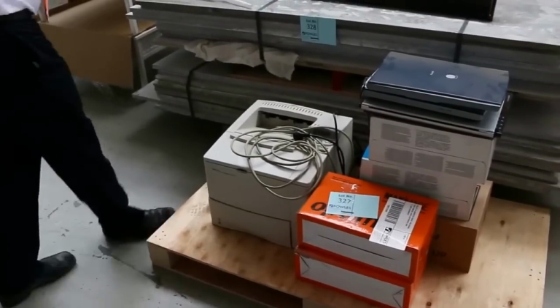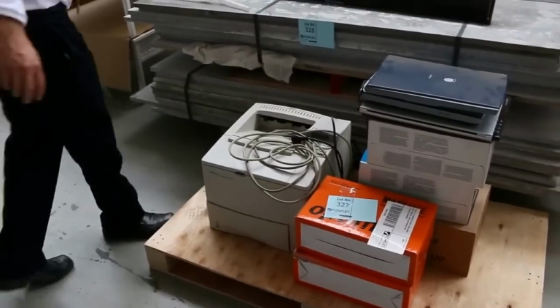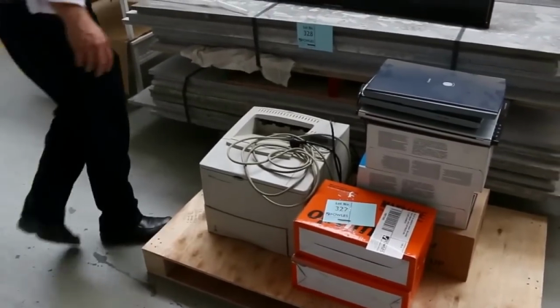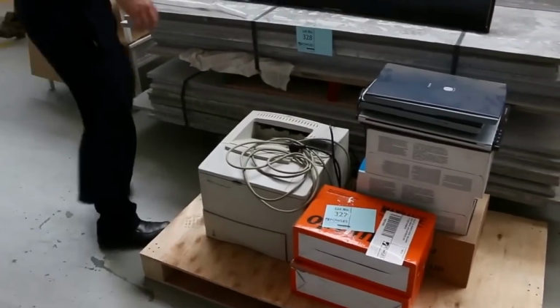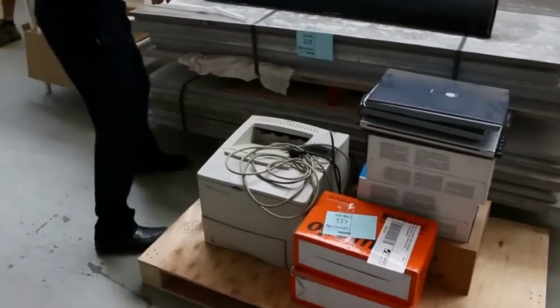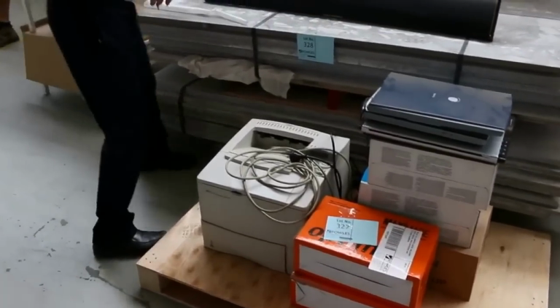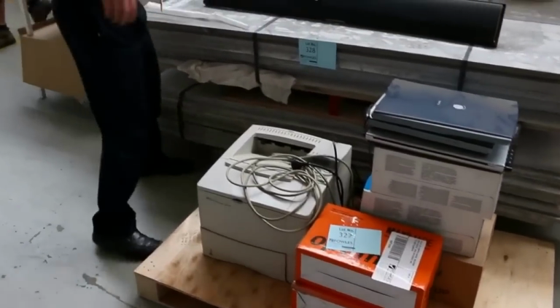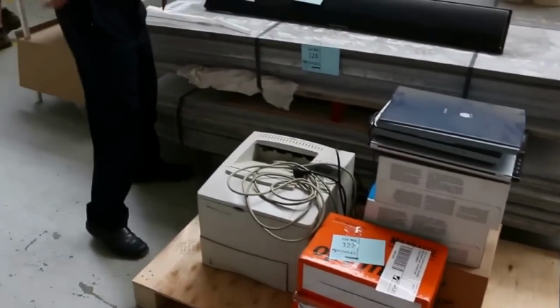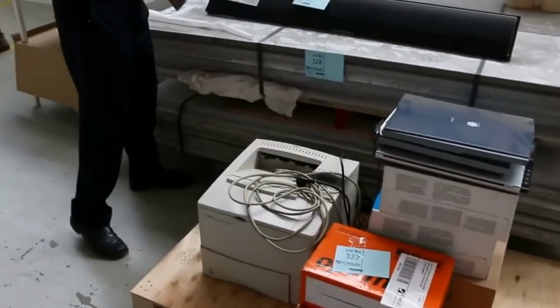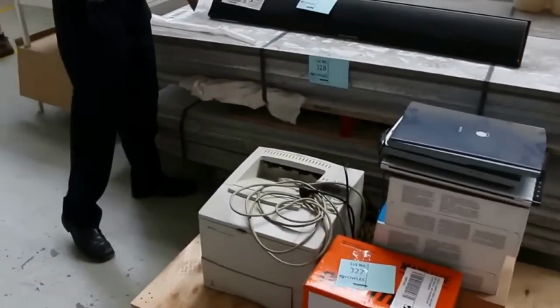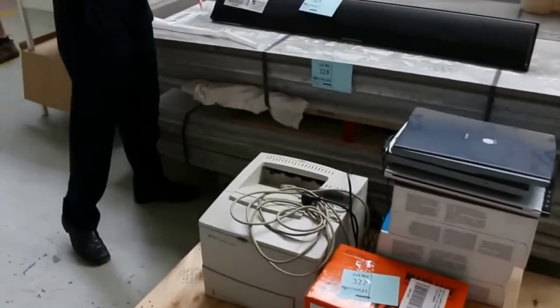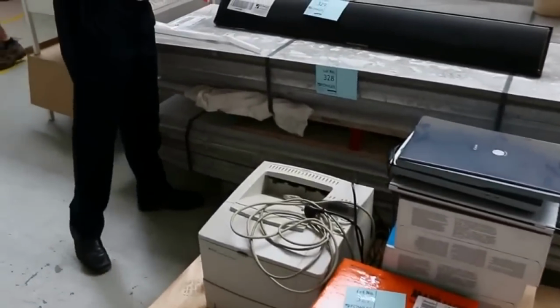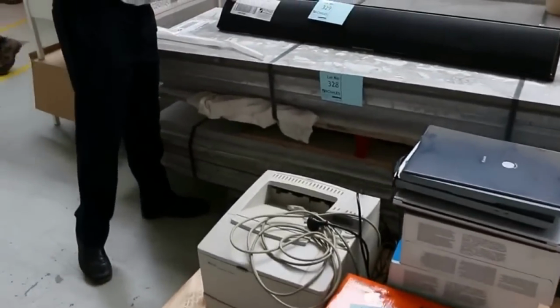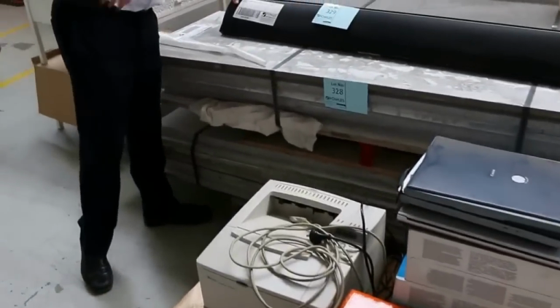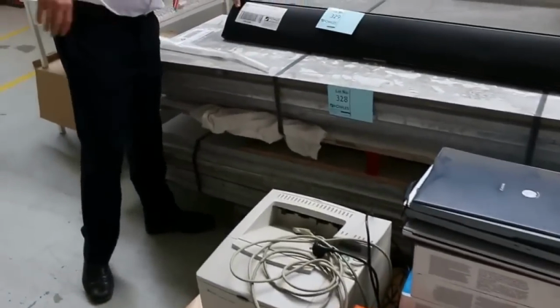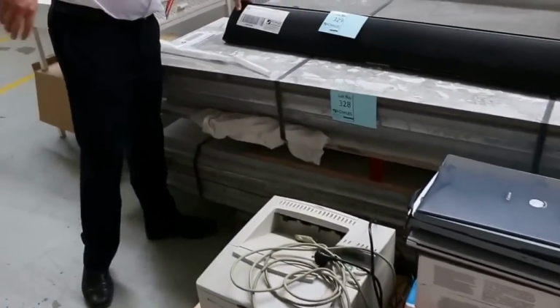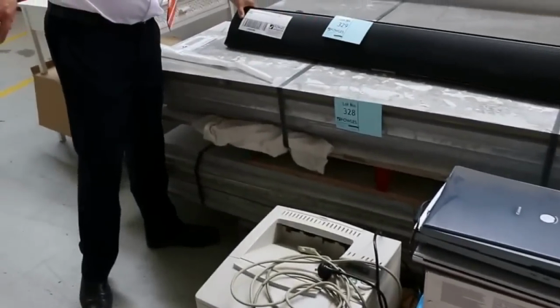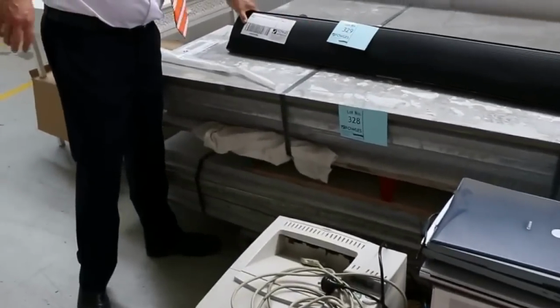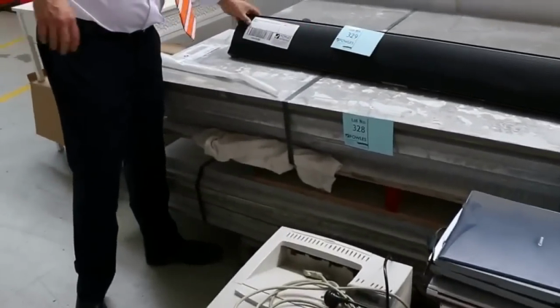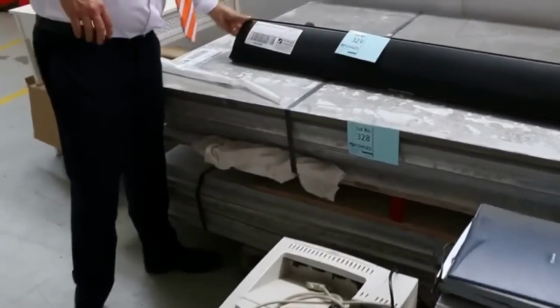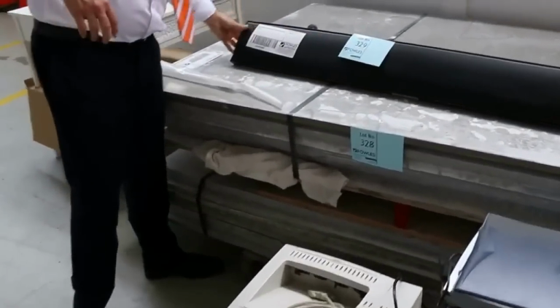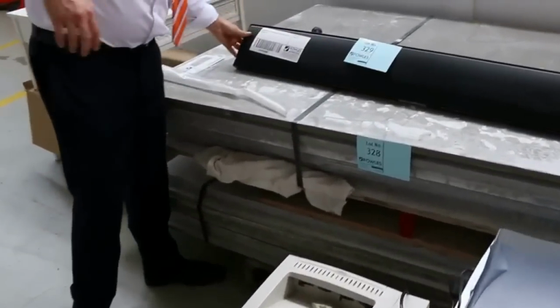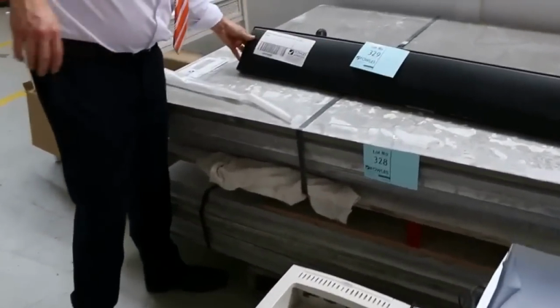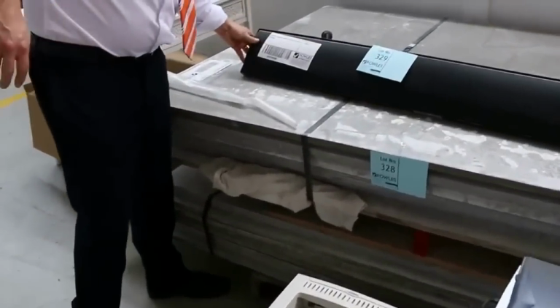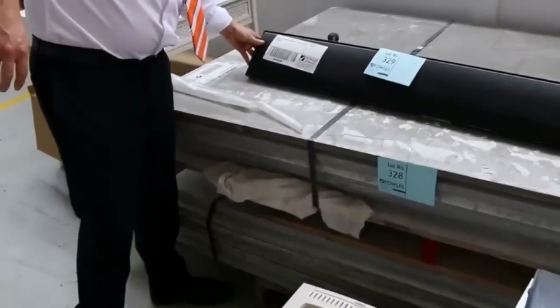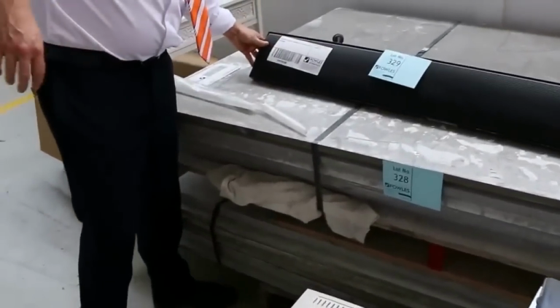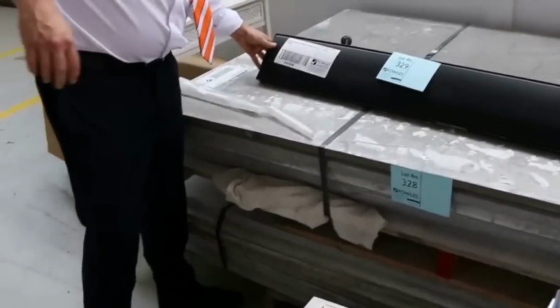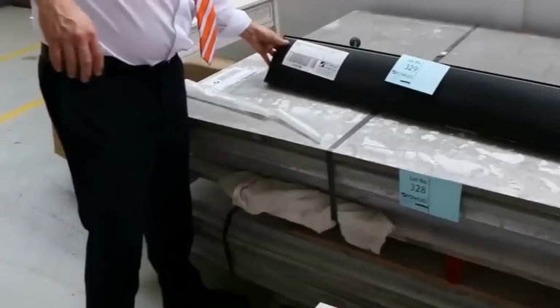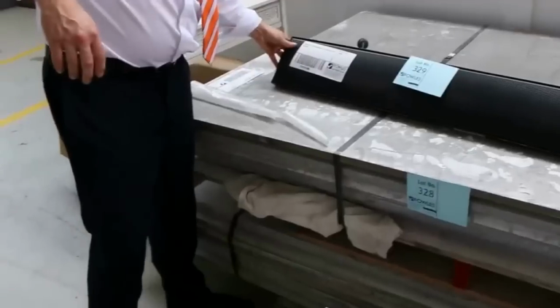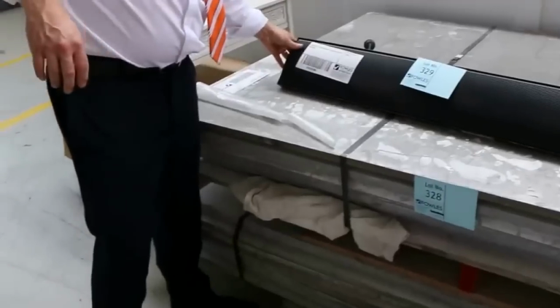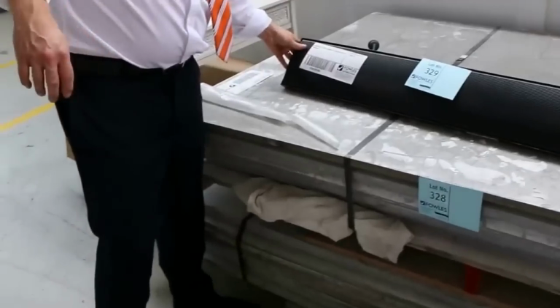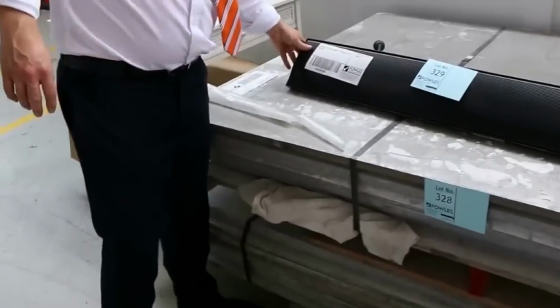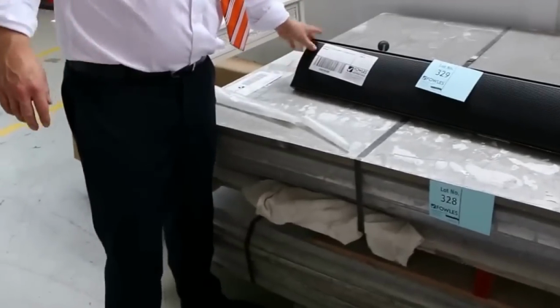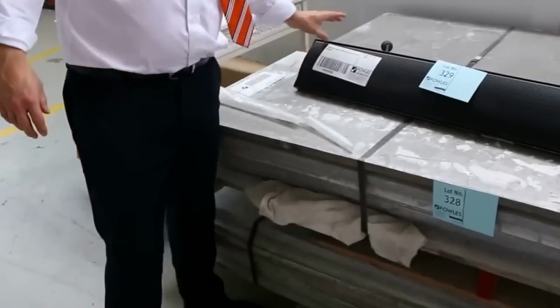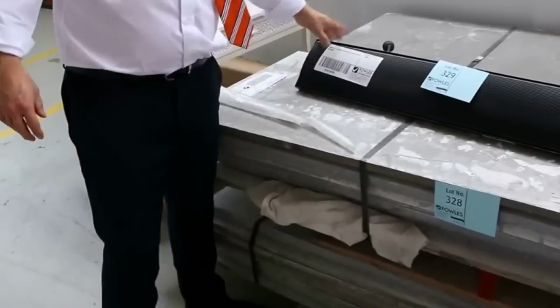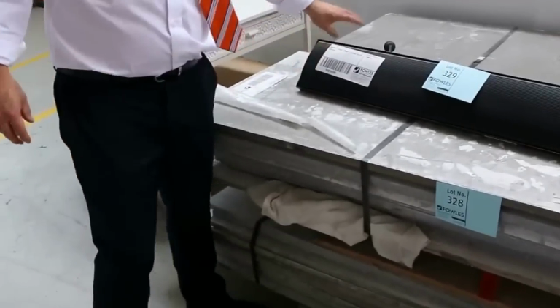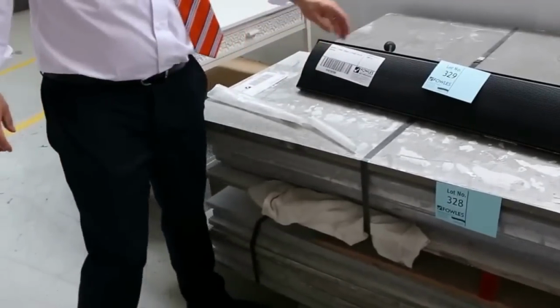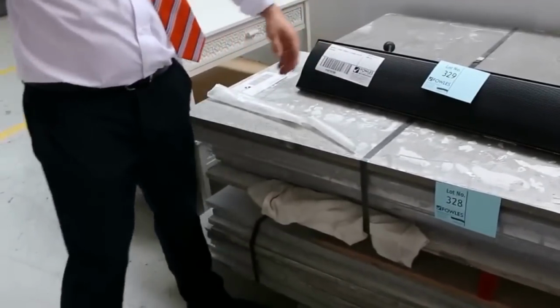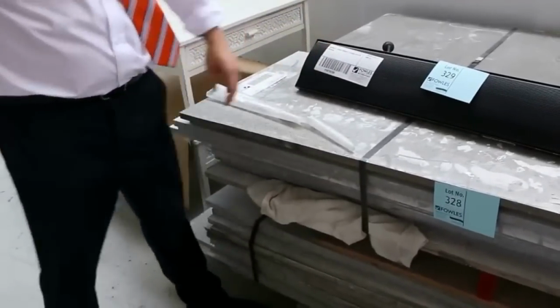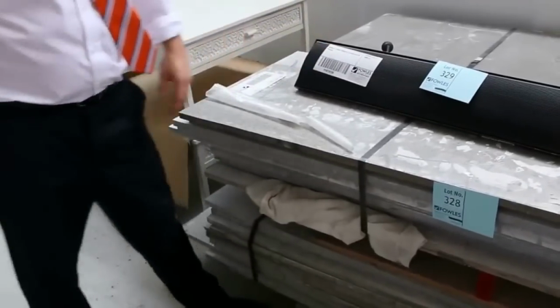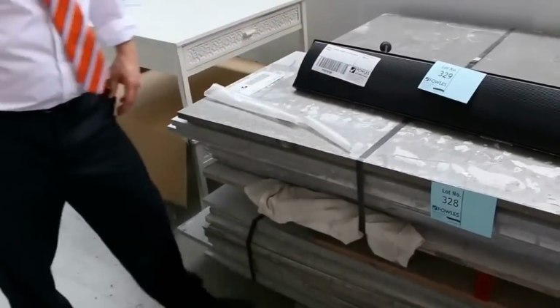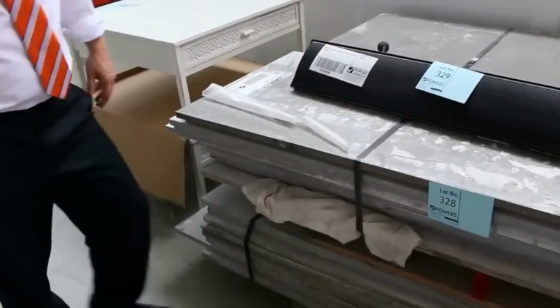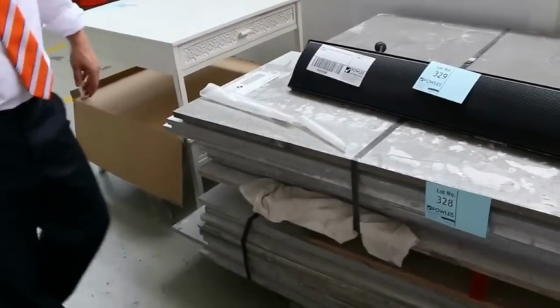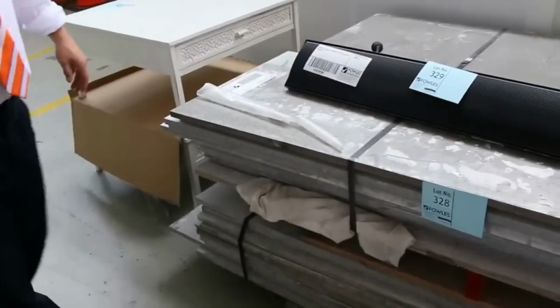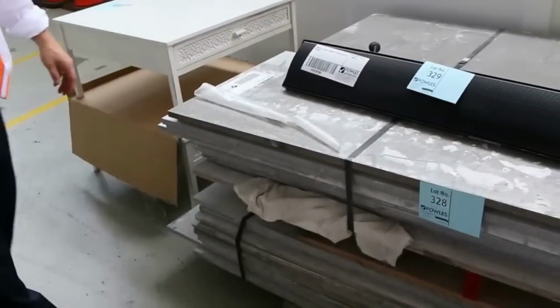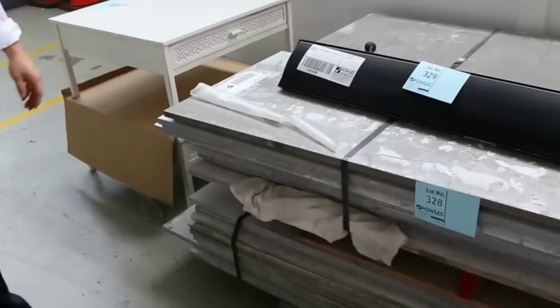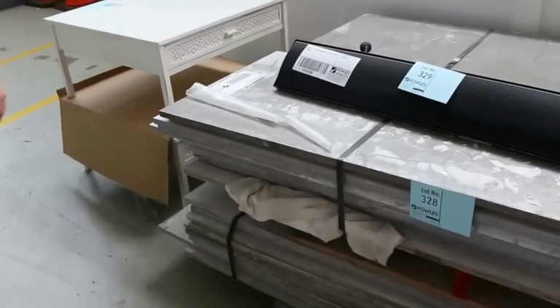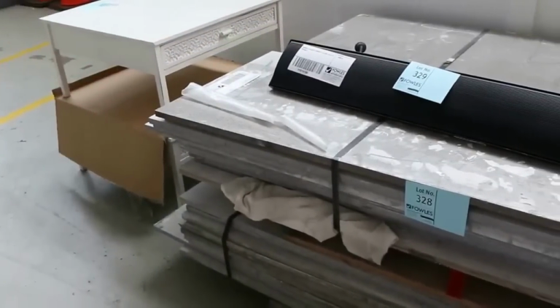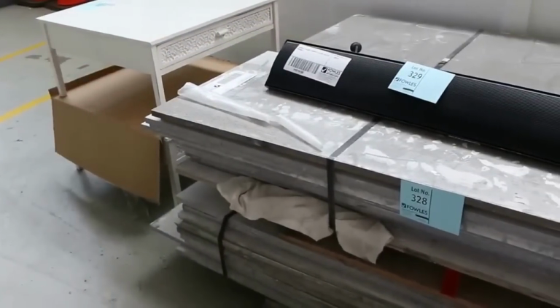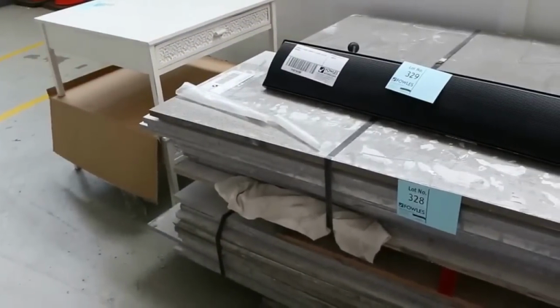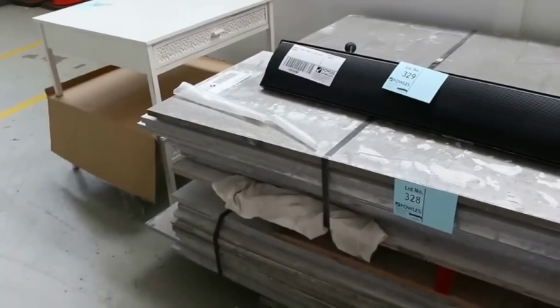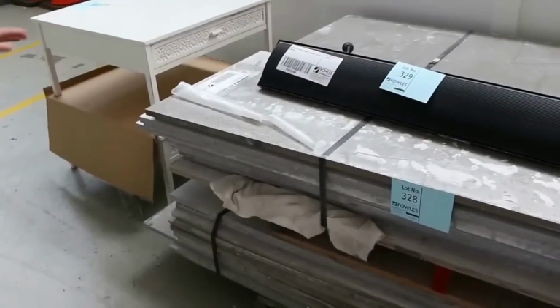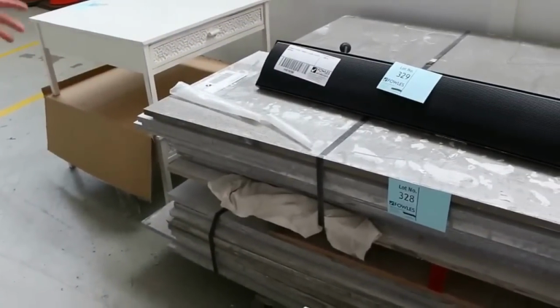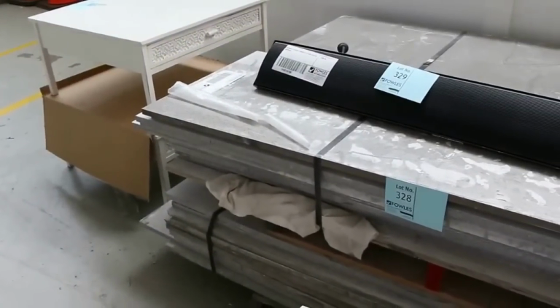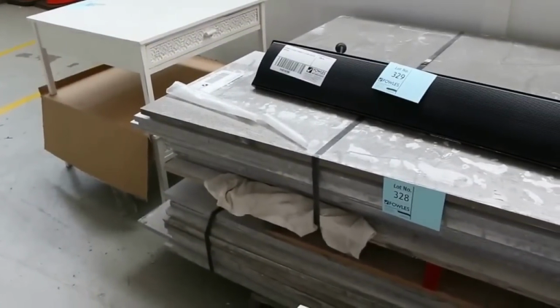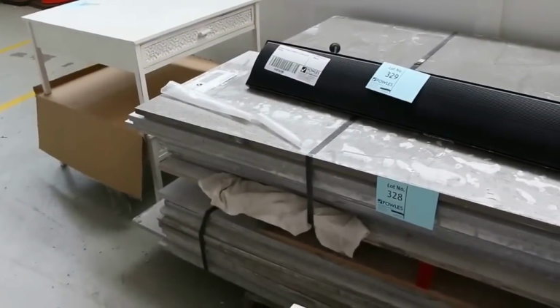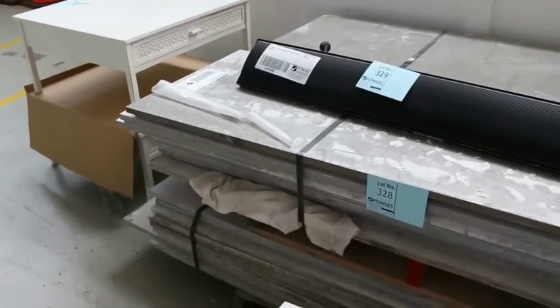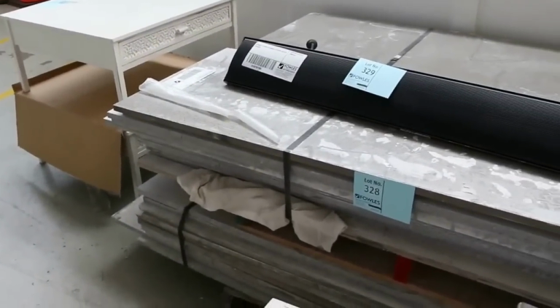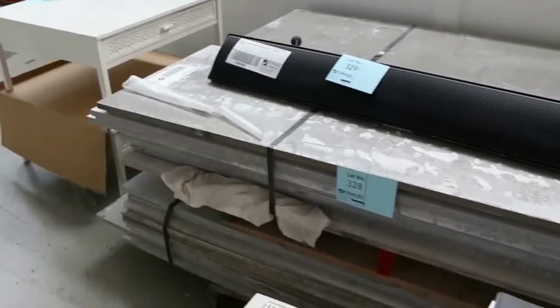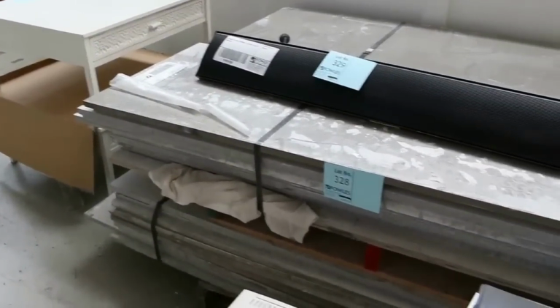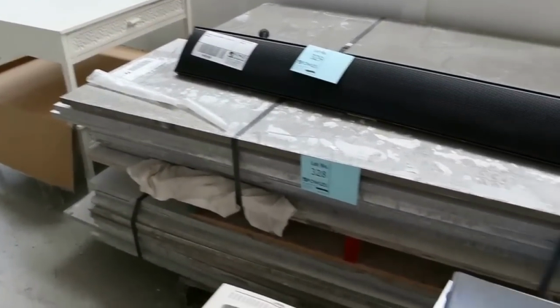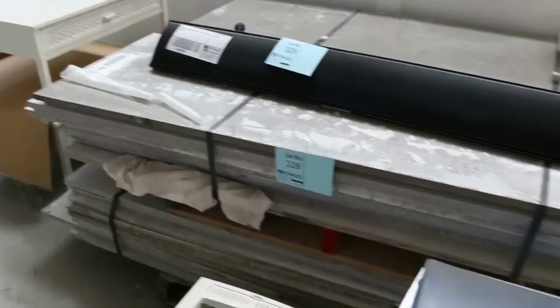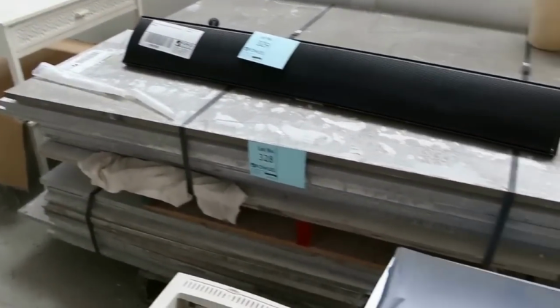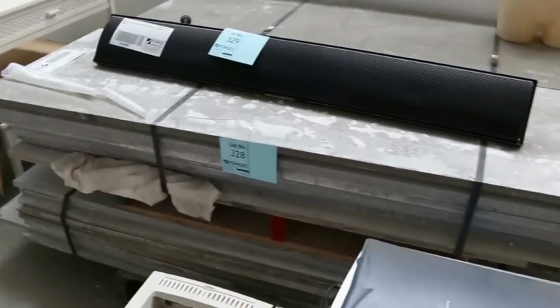Over the back here — beautiful ceiling heater. Retail about $600, that'll go for about the $150 mark, maybe a little bit less even.